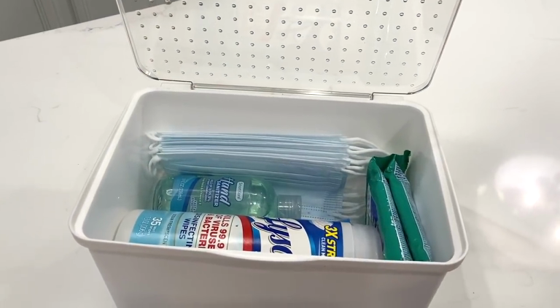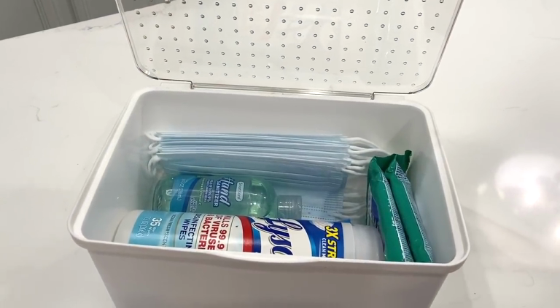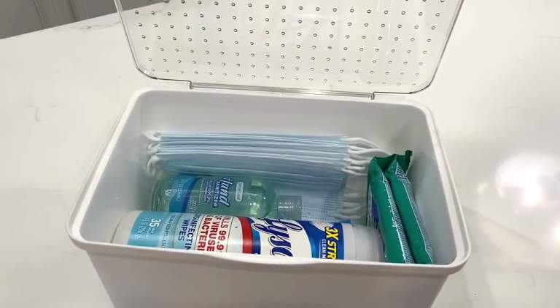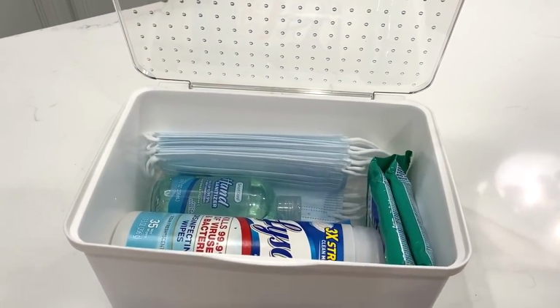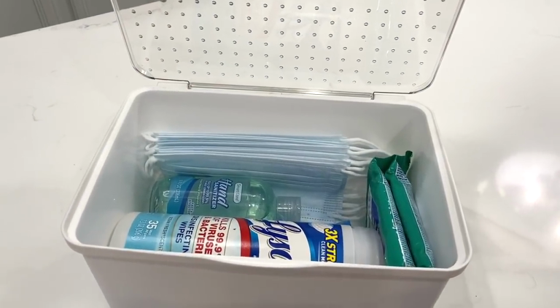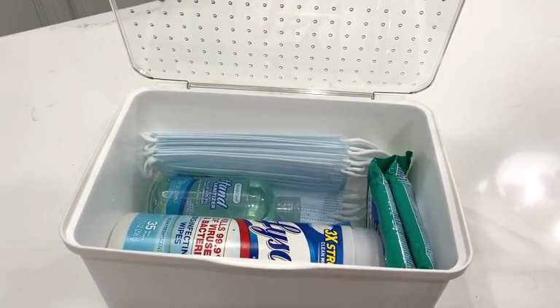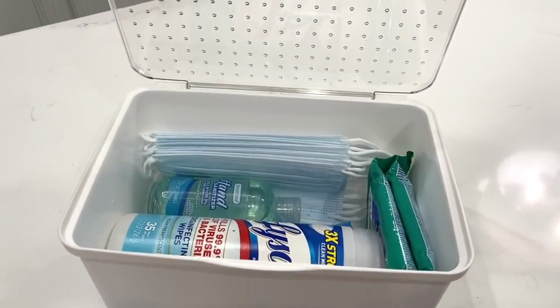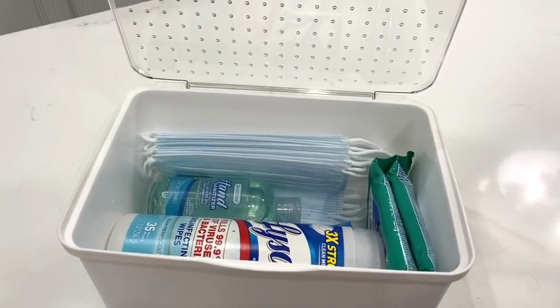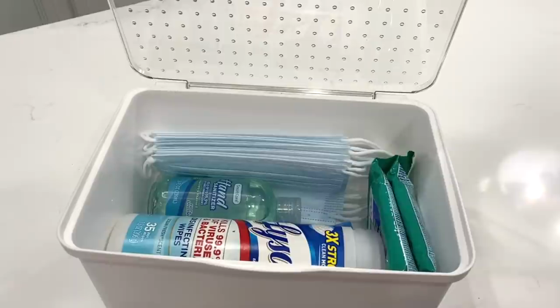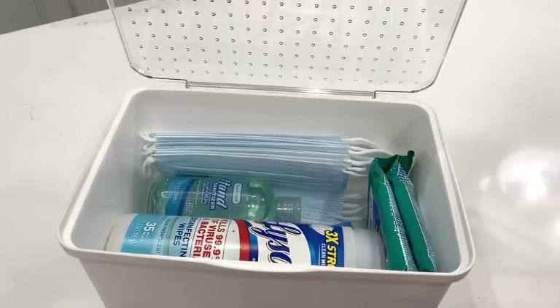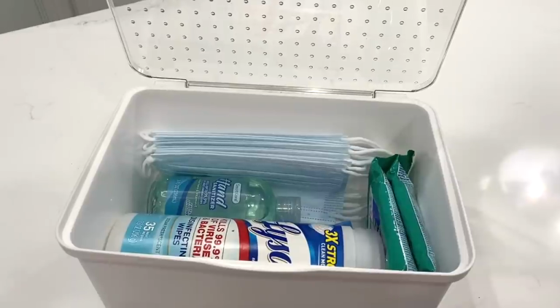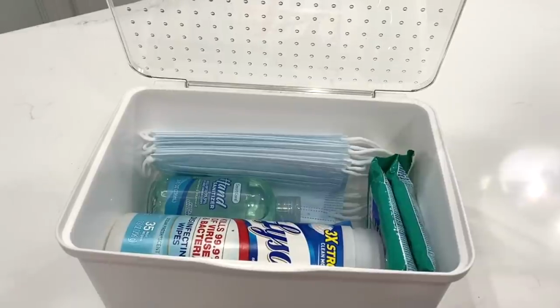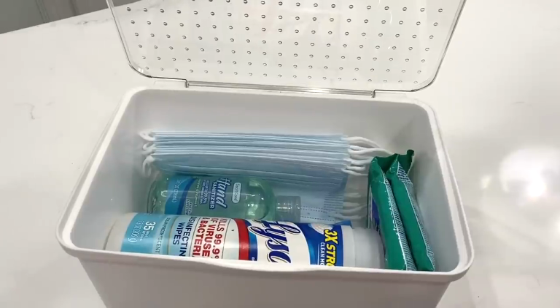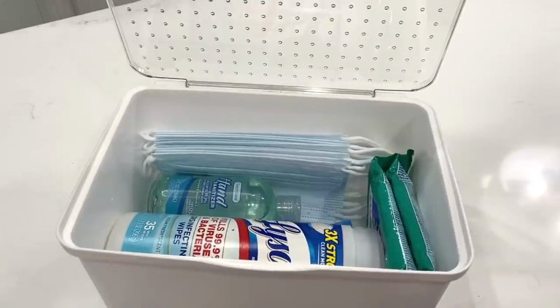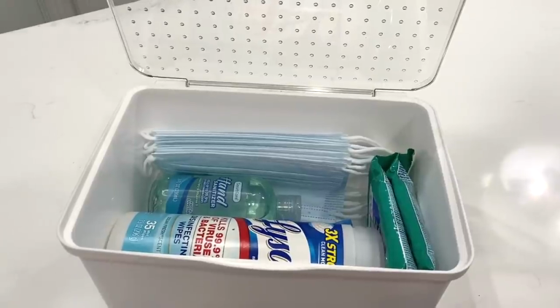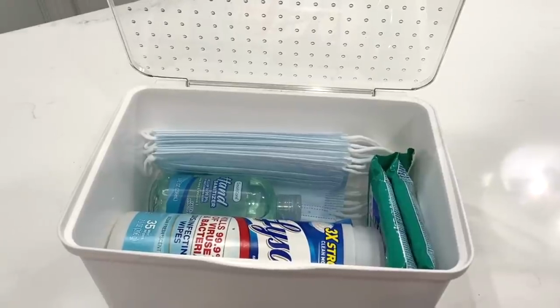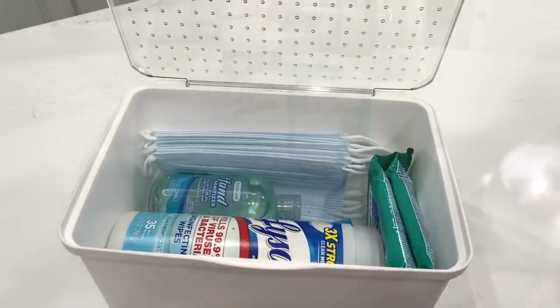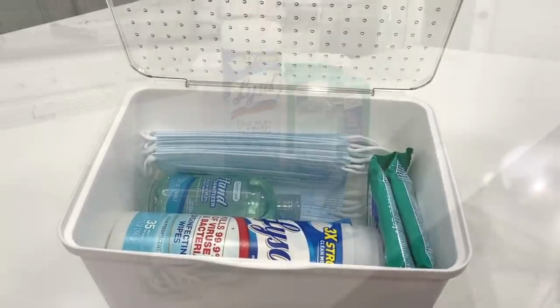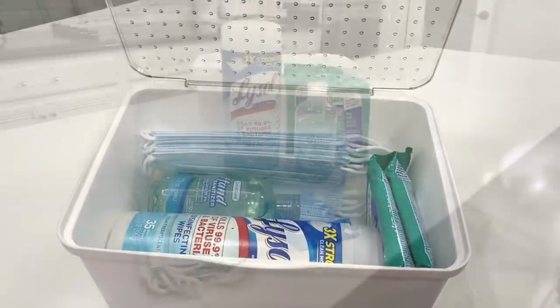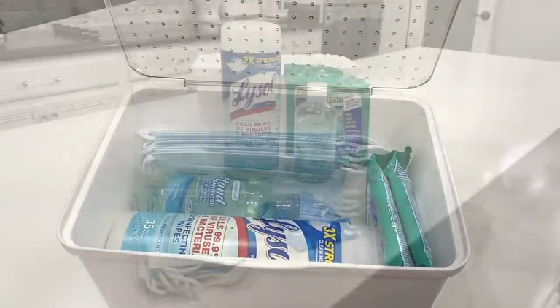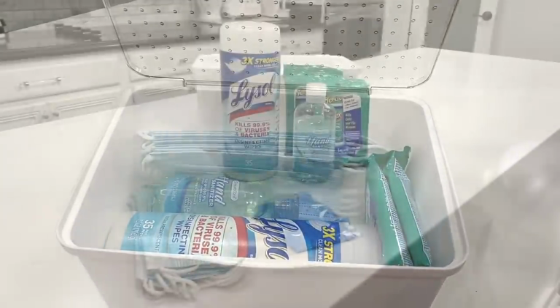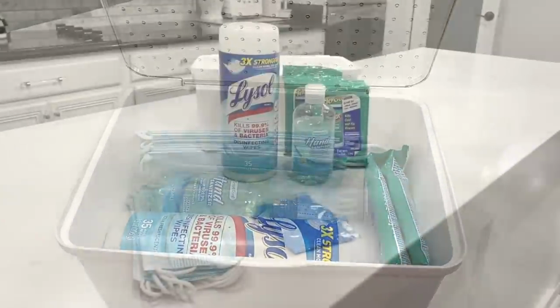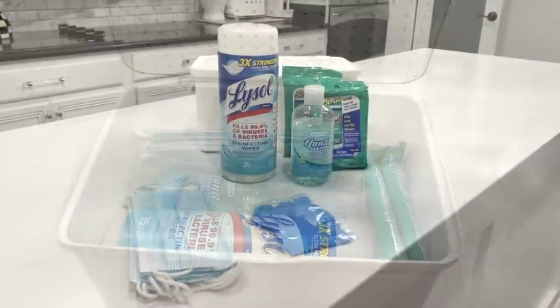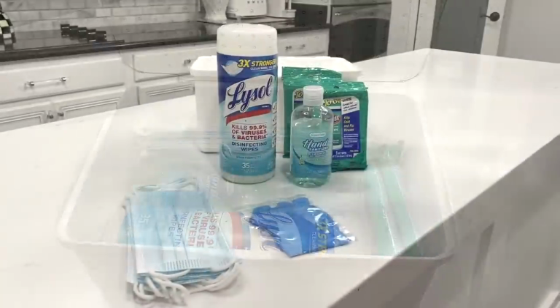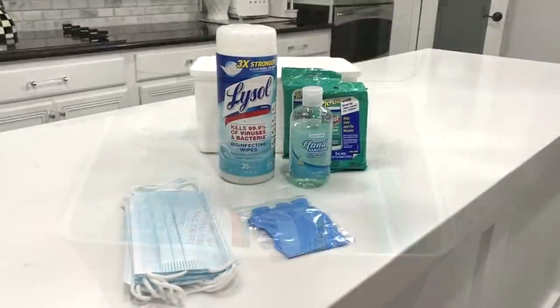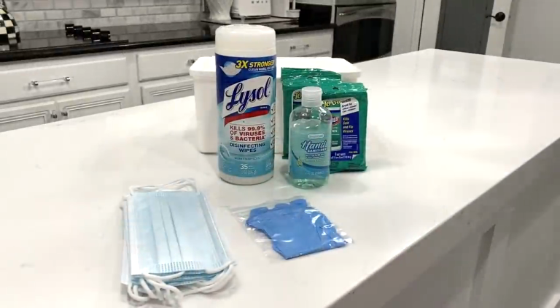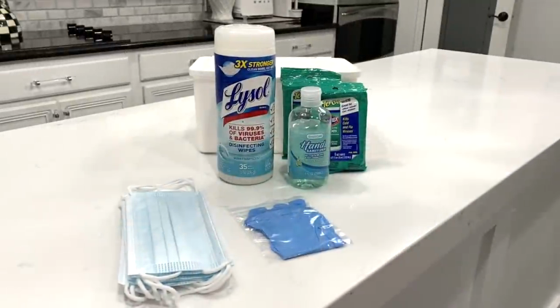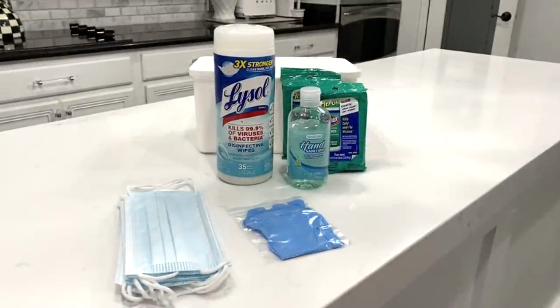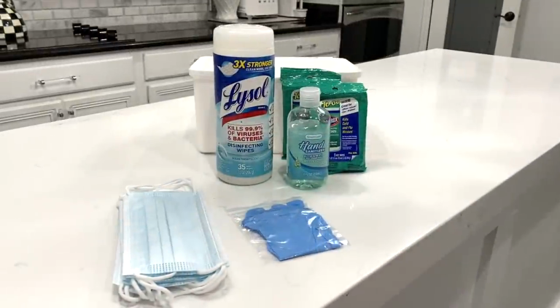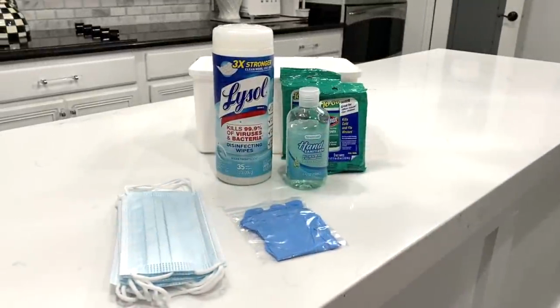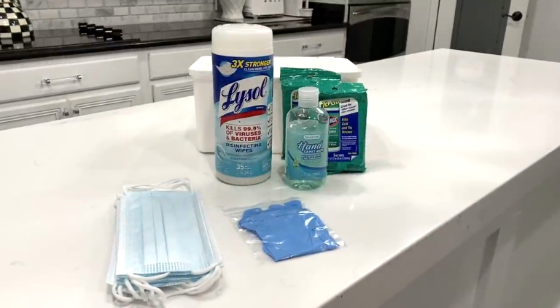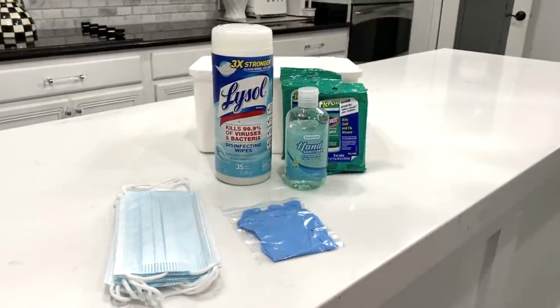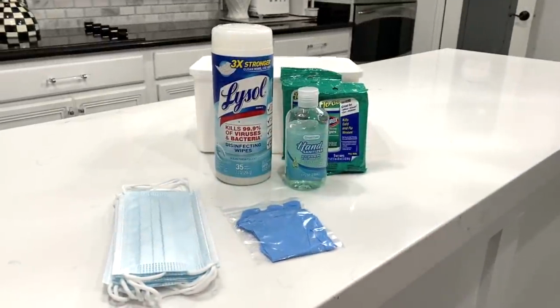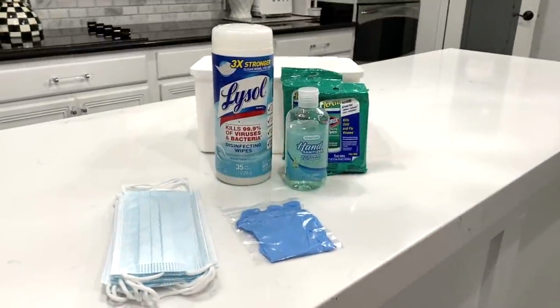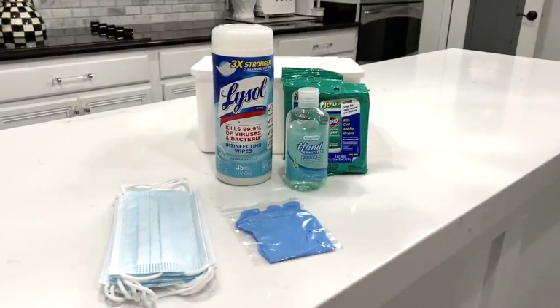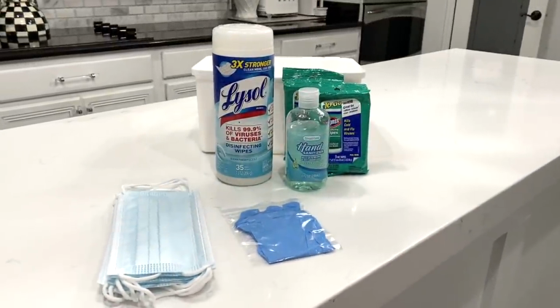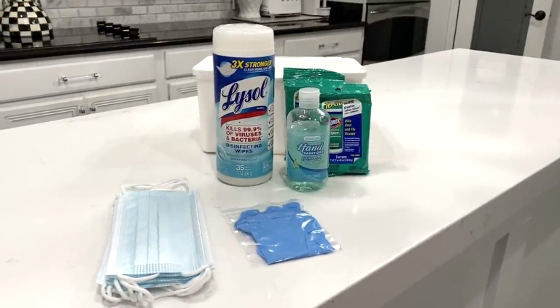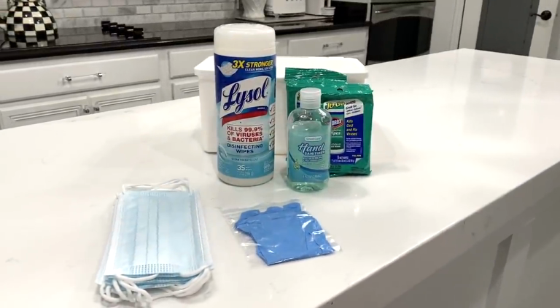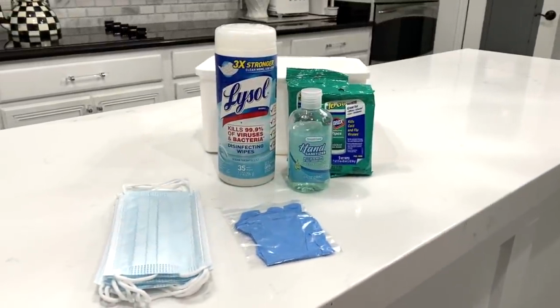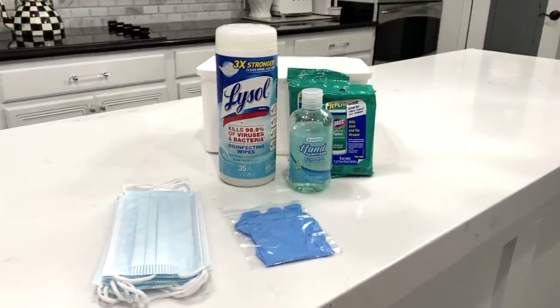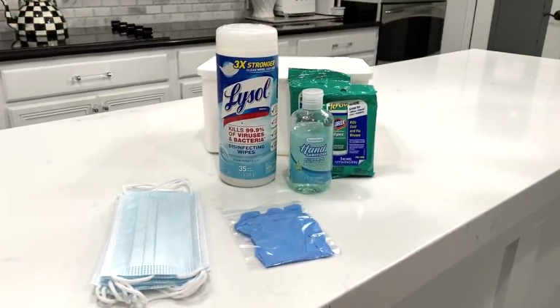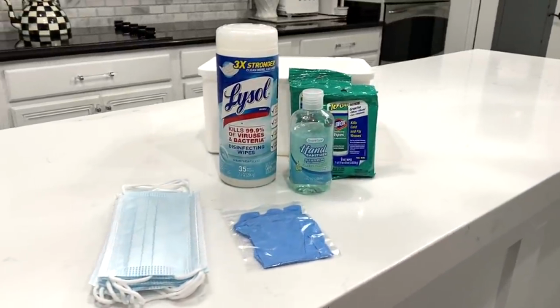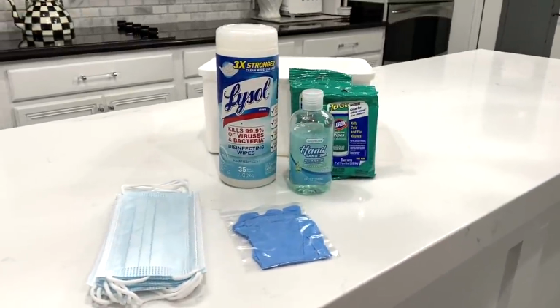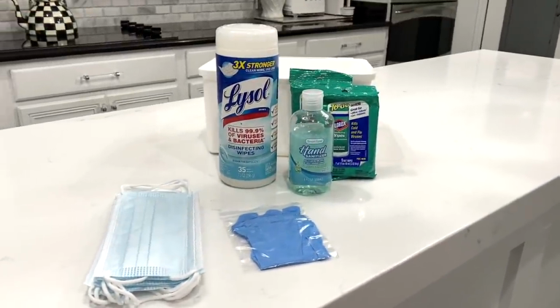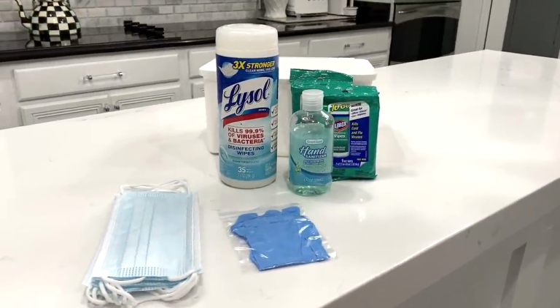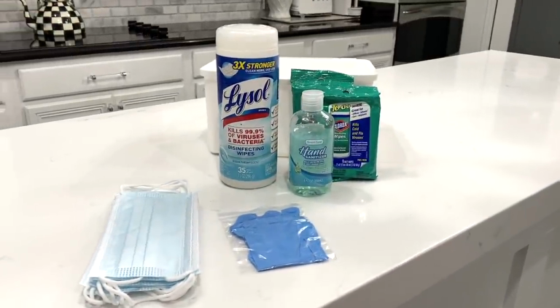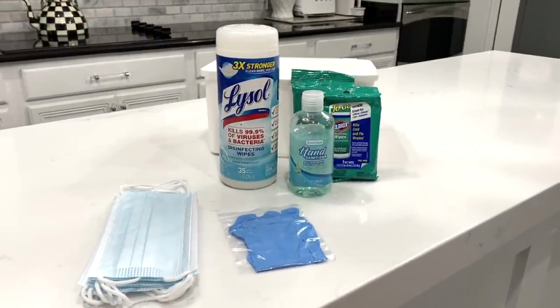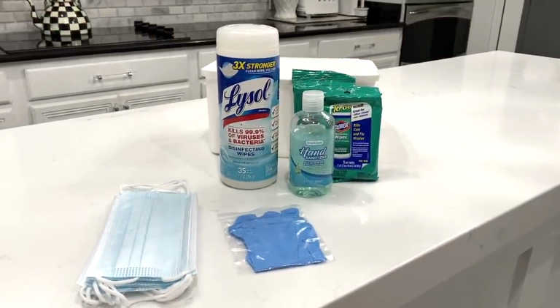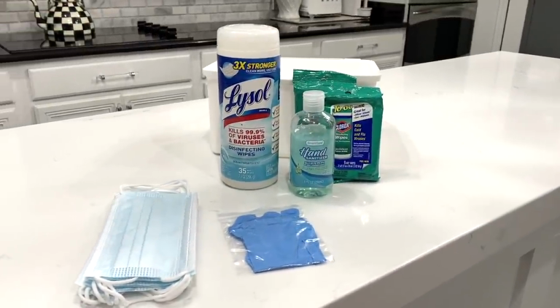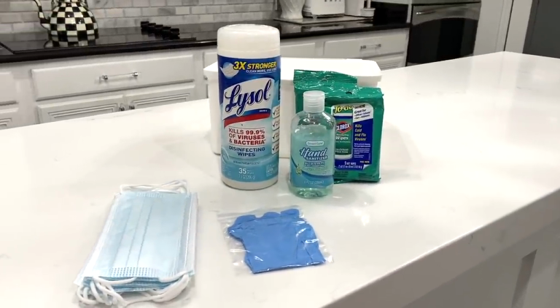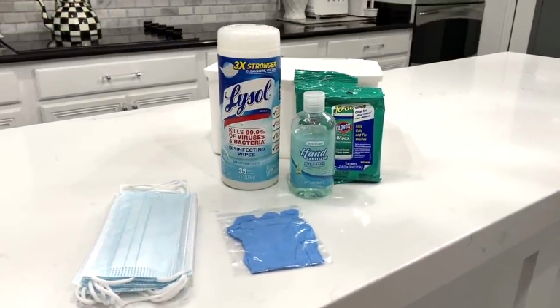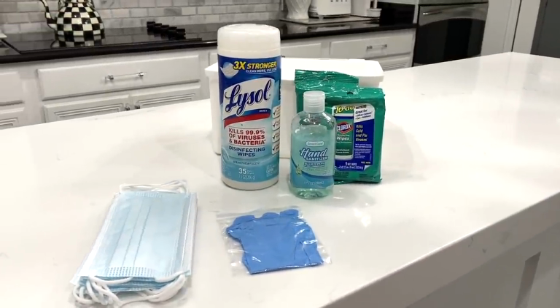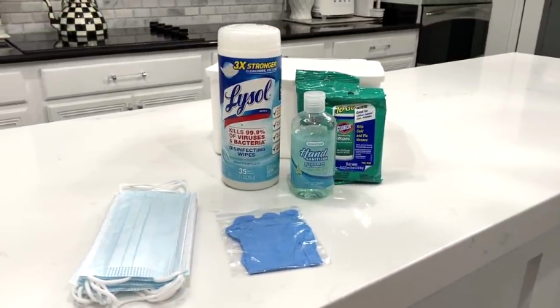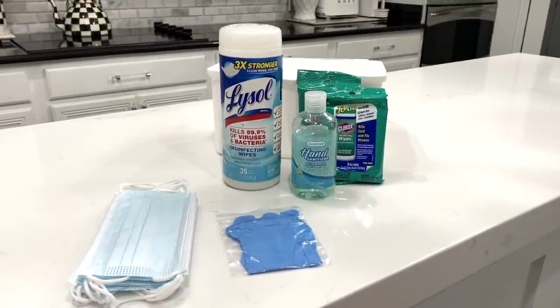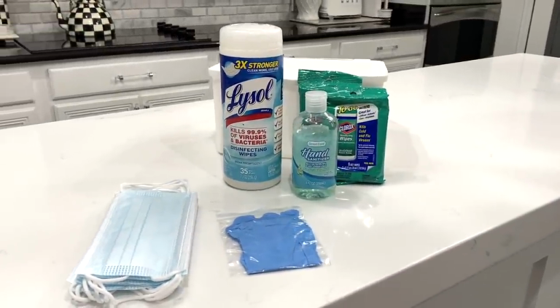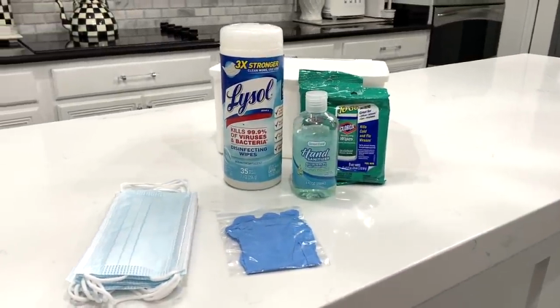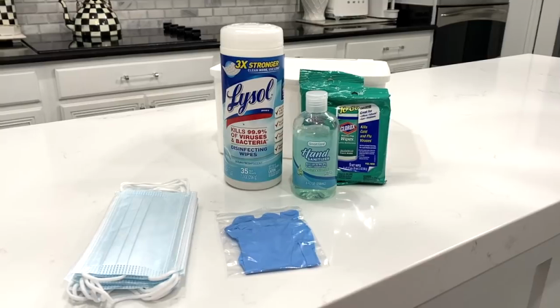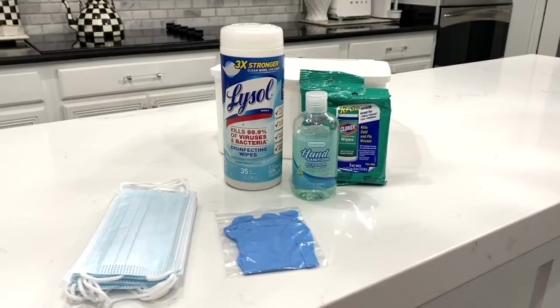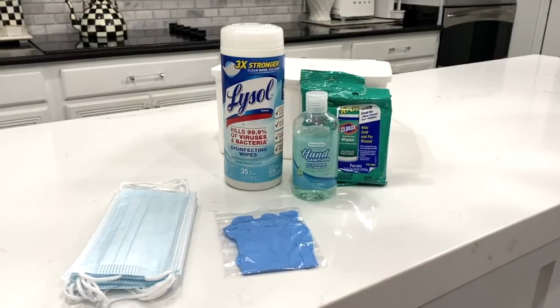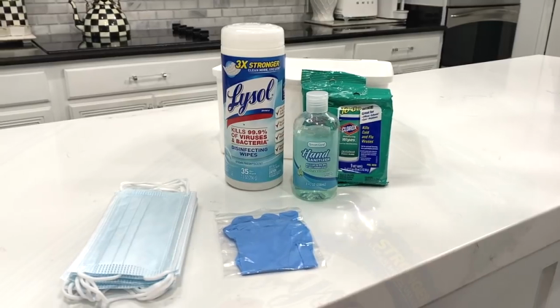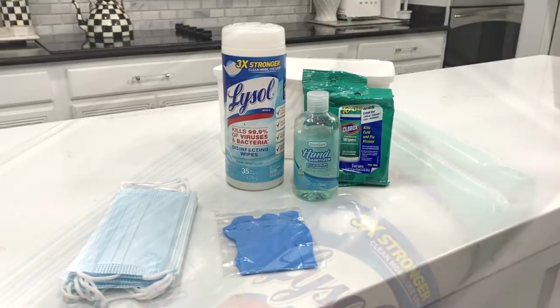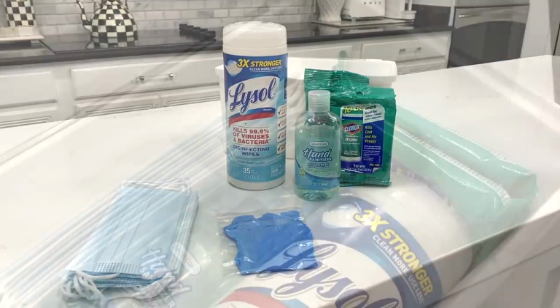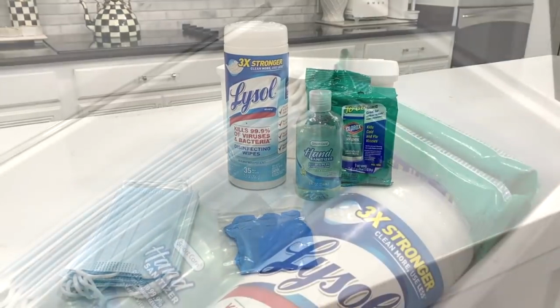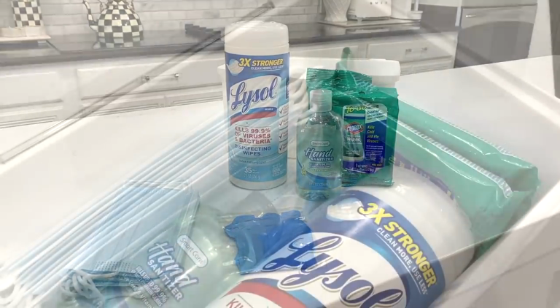I've created several of these virus kits to keep in our cars at all times. Nothing fancy — just a container with a see-through lid containing Lysol, hand sanitizer, Clorox wipes, masks, and gloves.